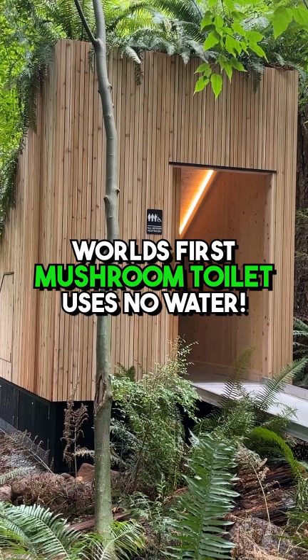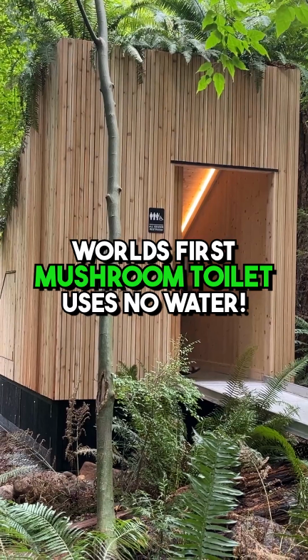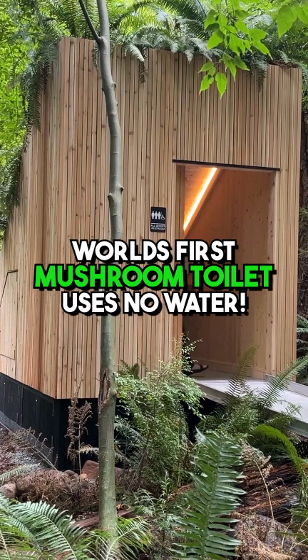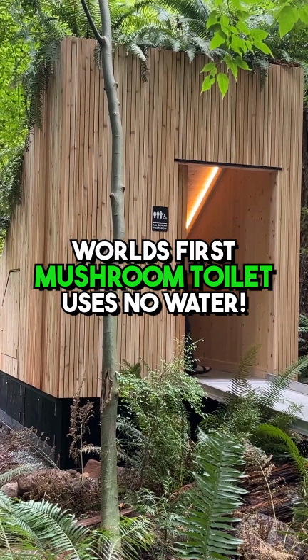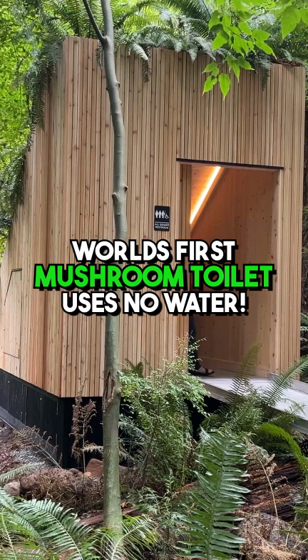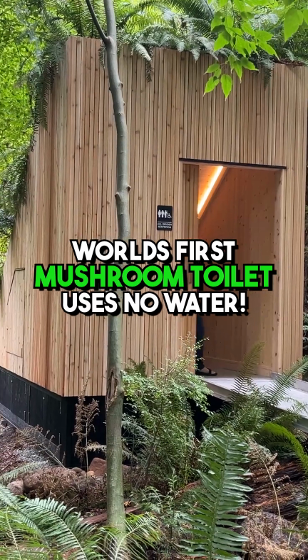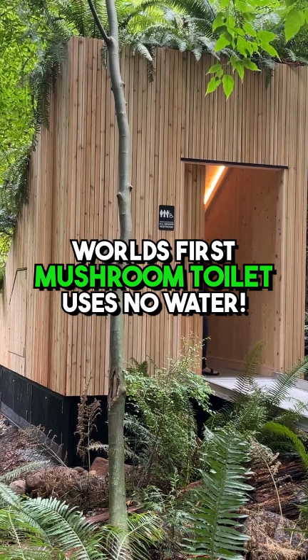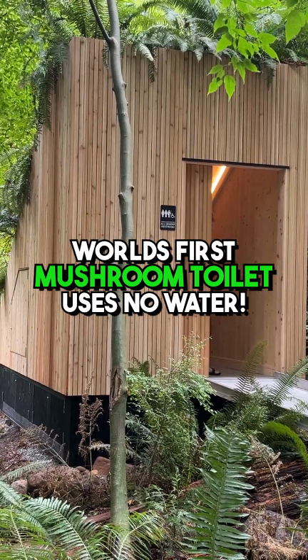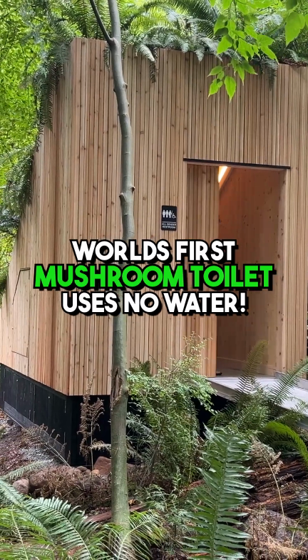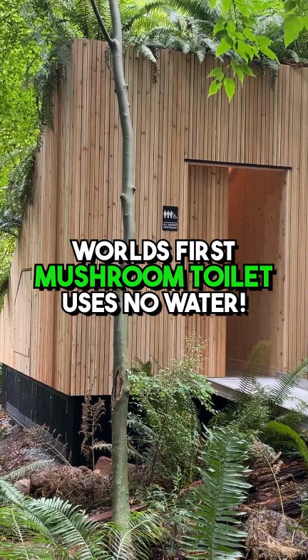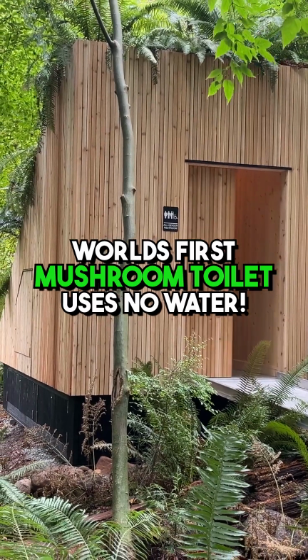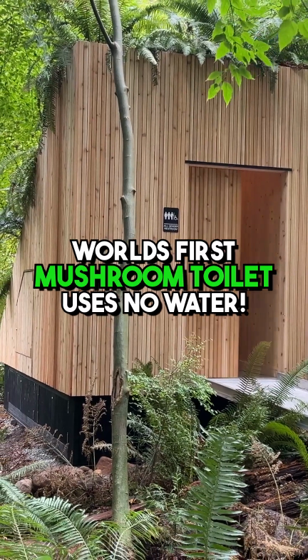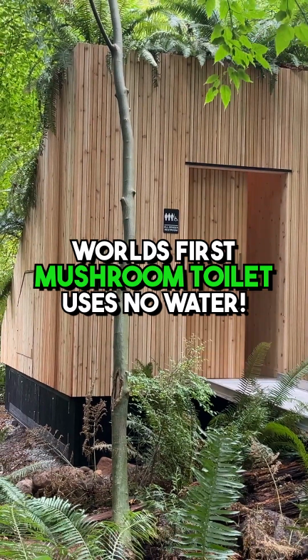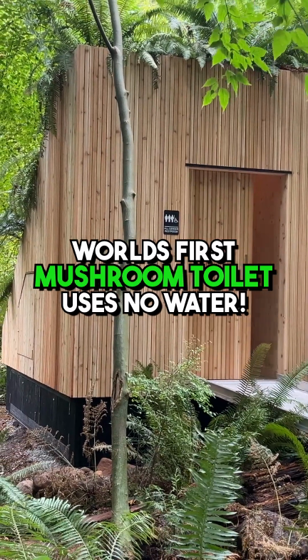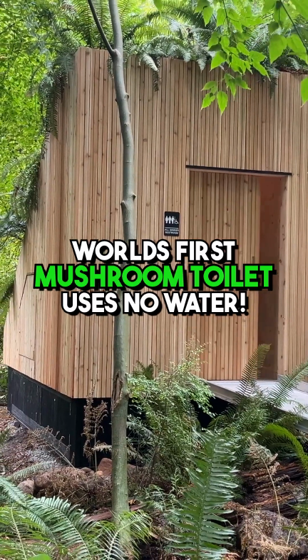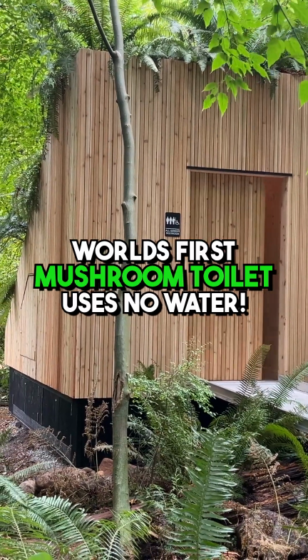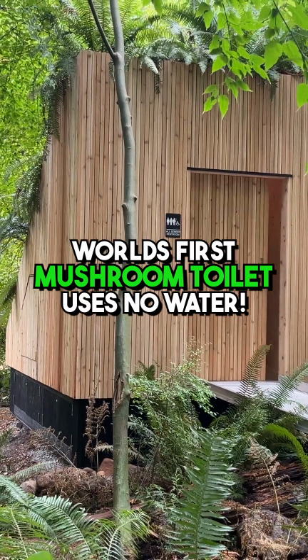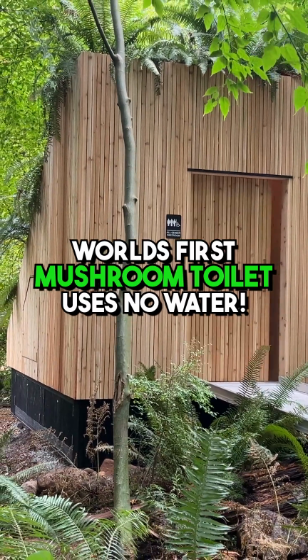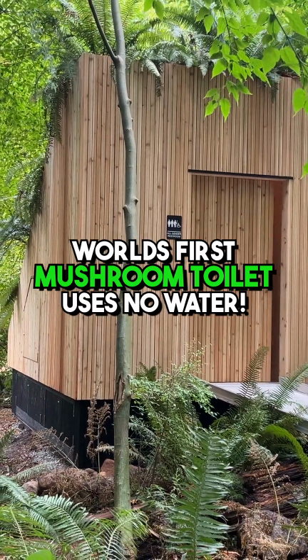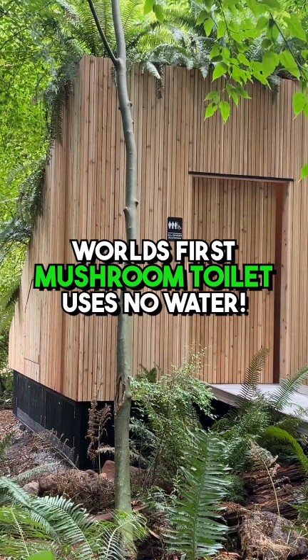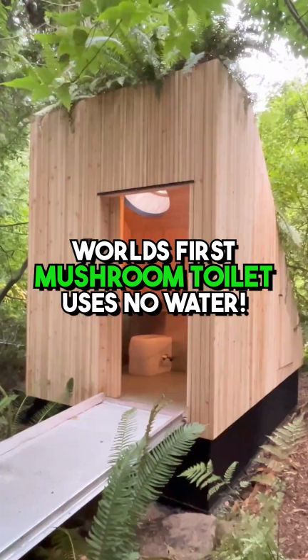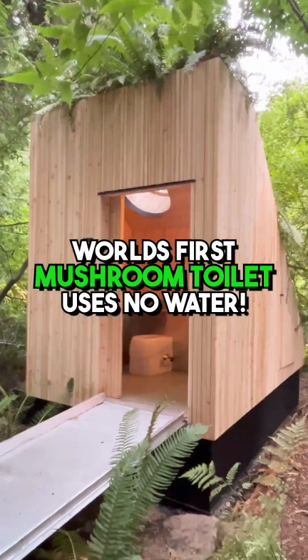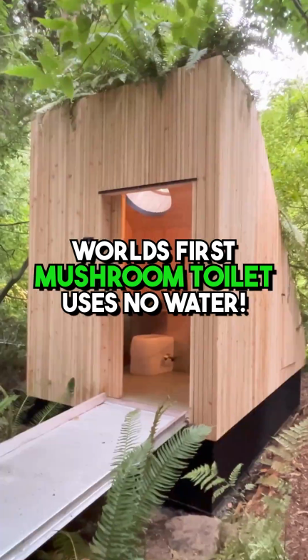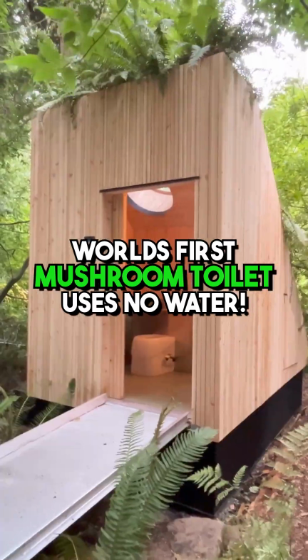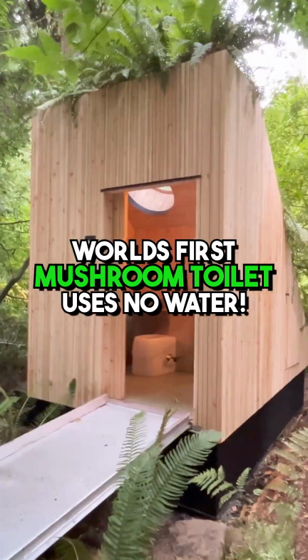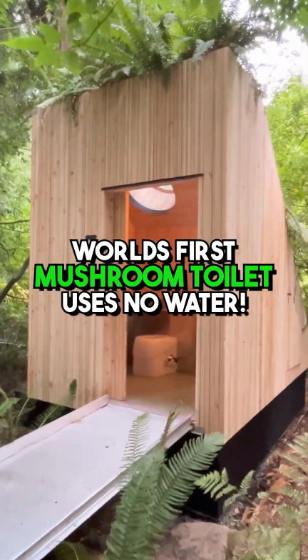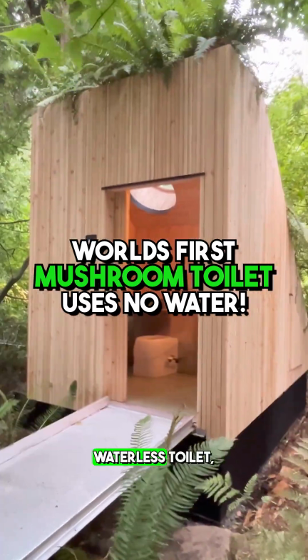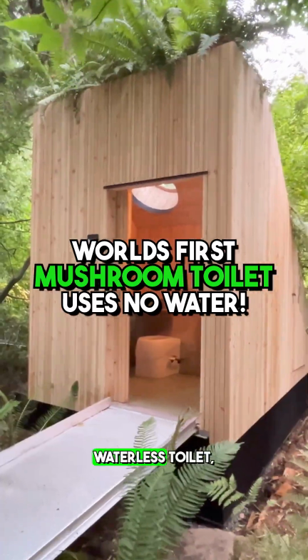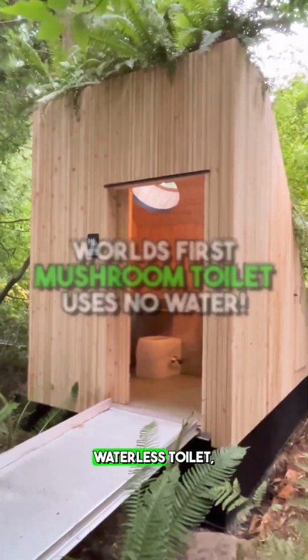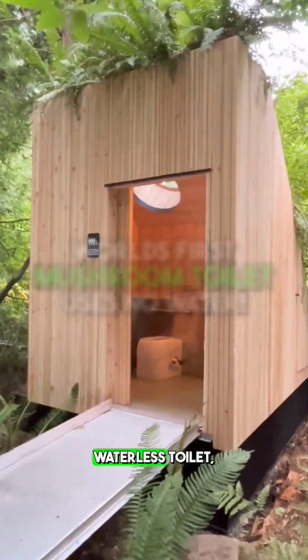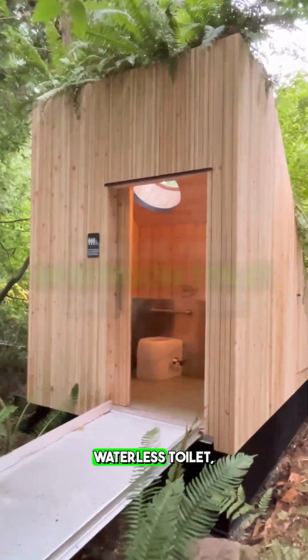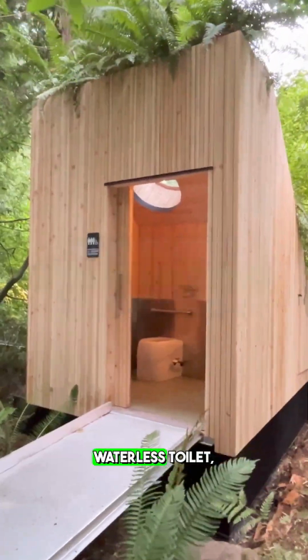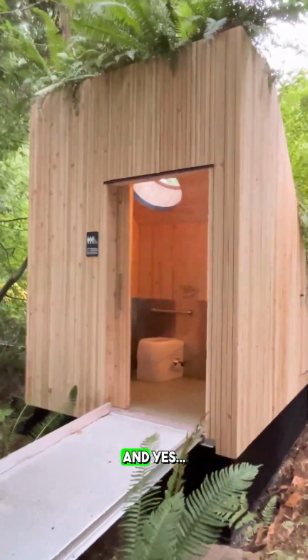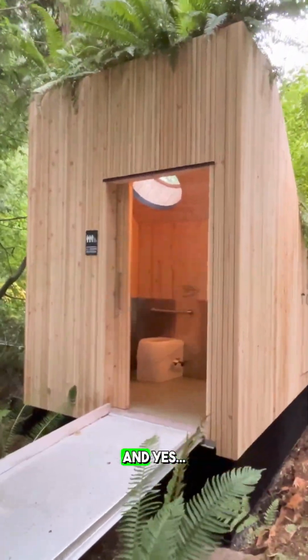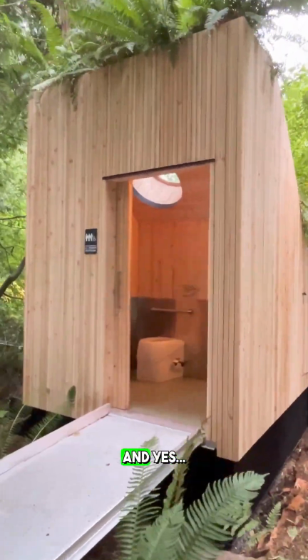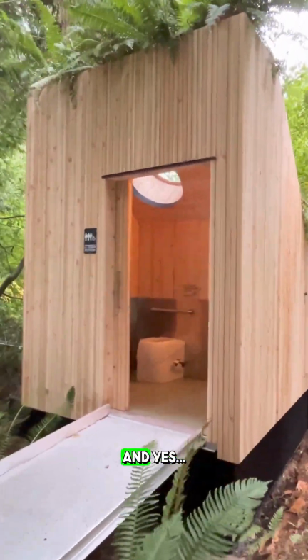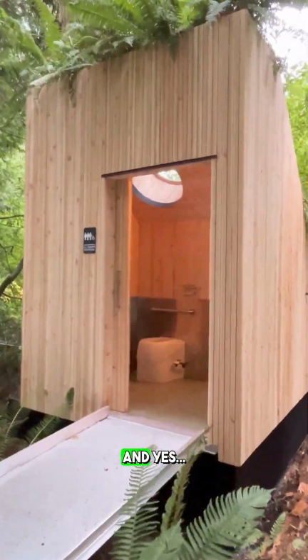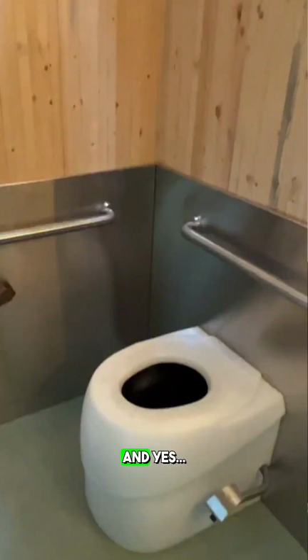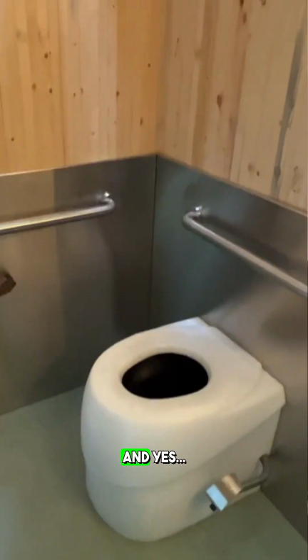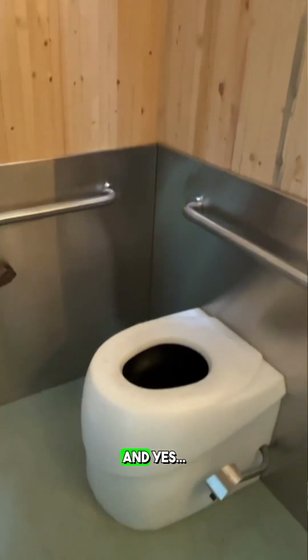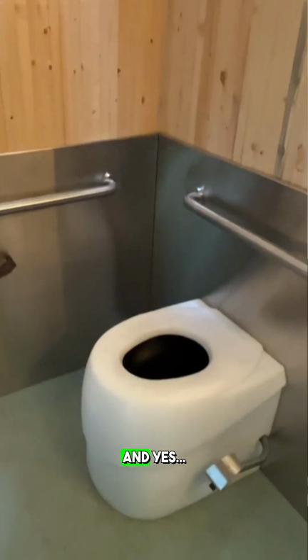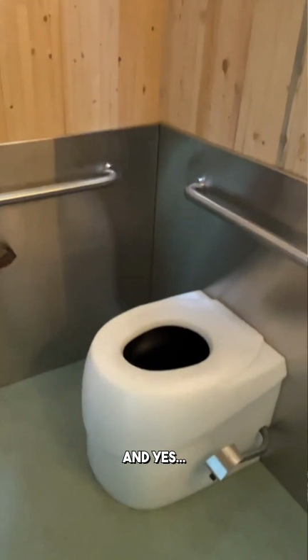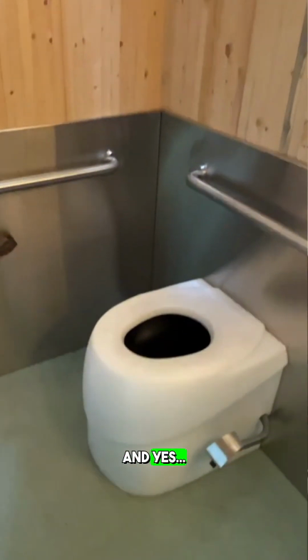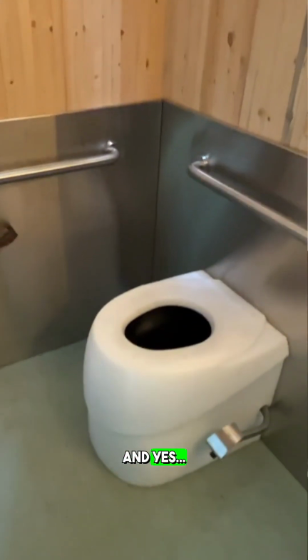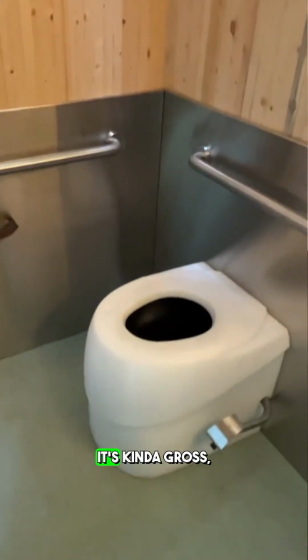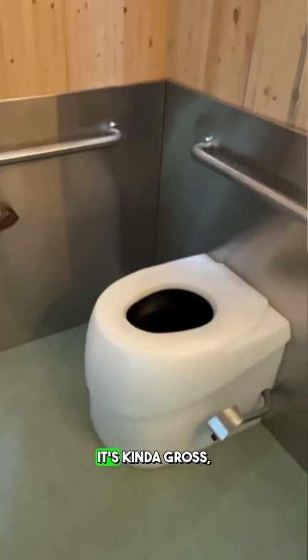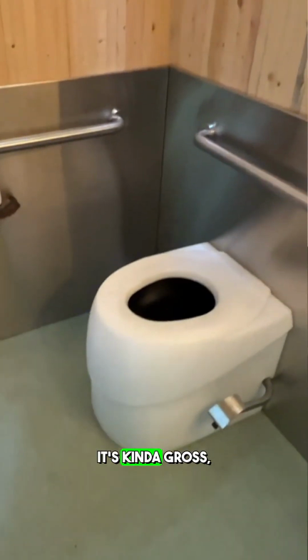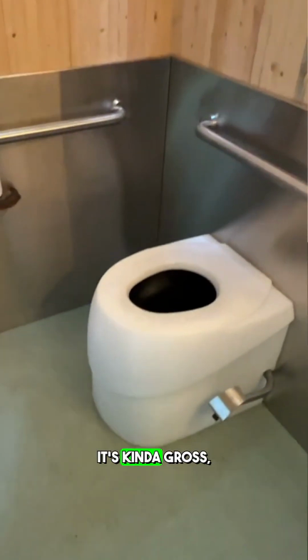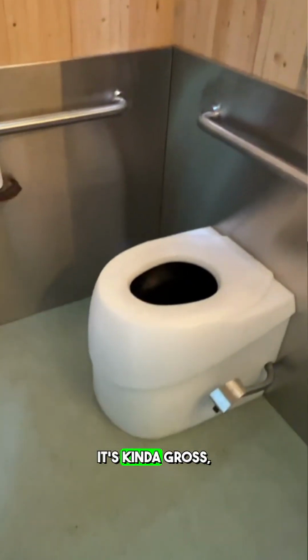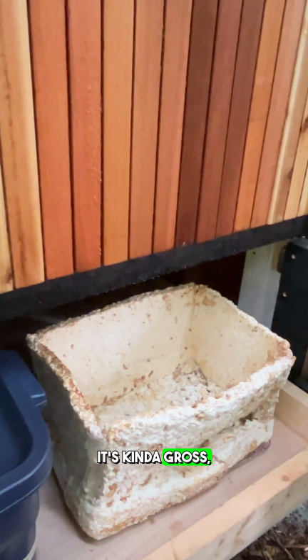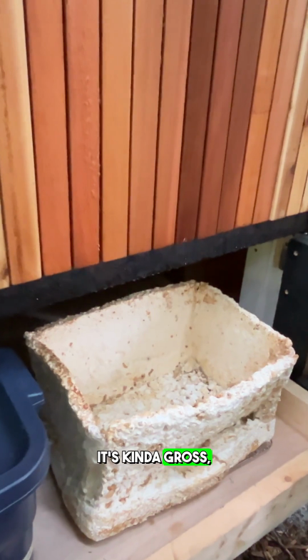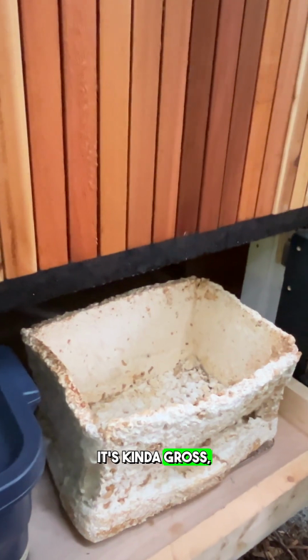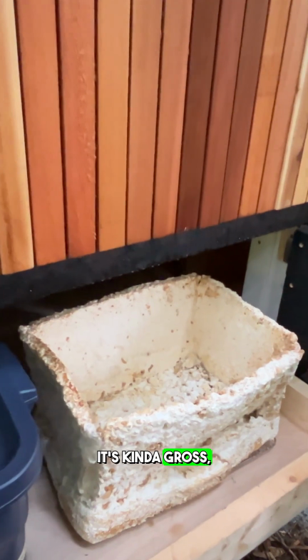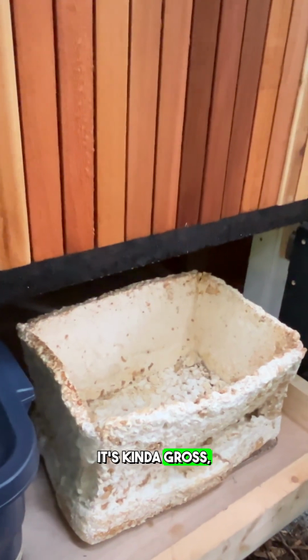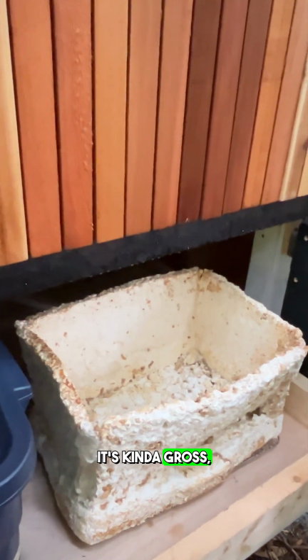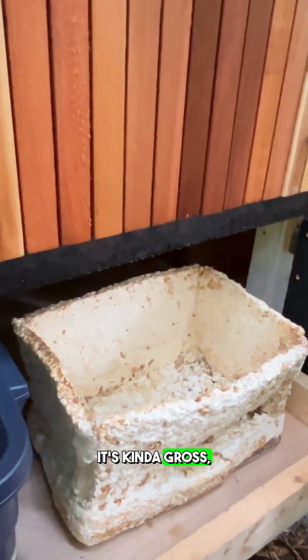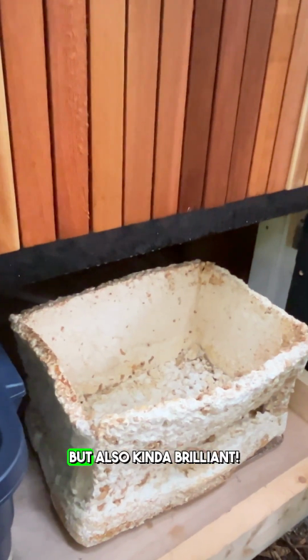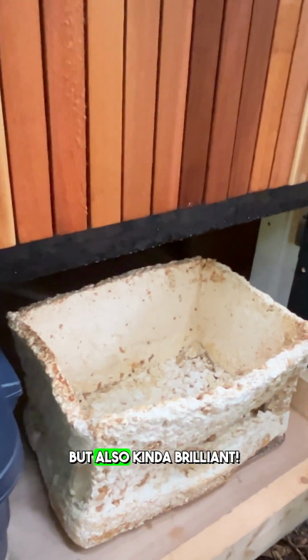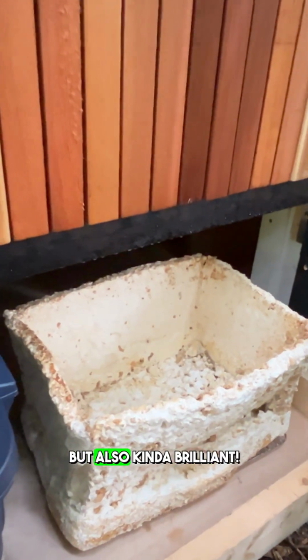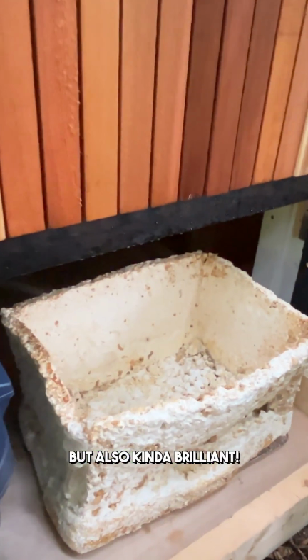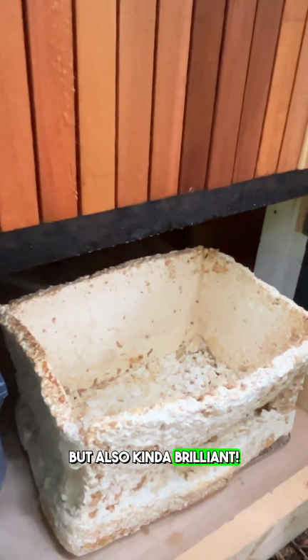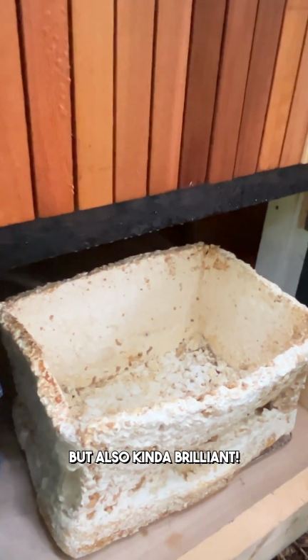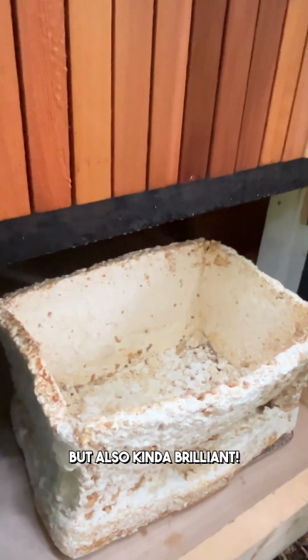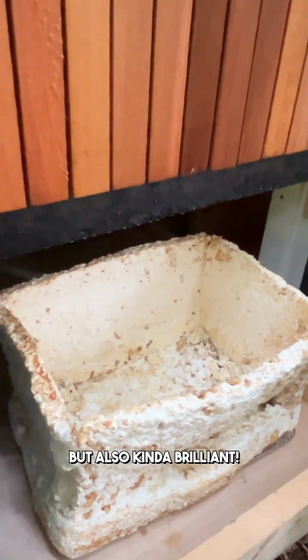This is the world's first mushroom-powered waterless toilet. And yes, it's kind of gross, but also kind of brilliant.